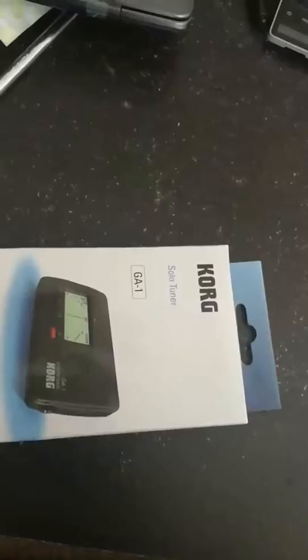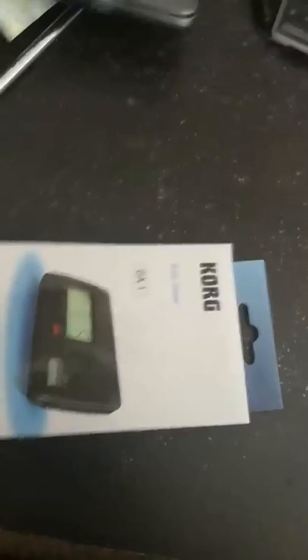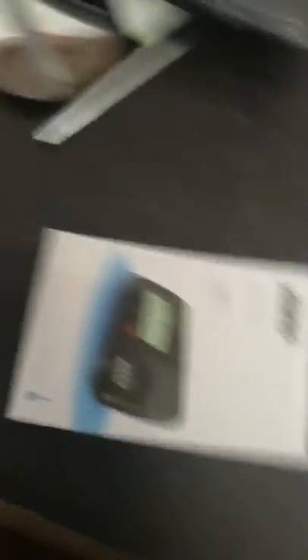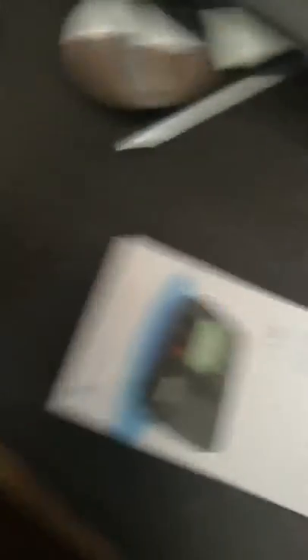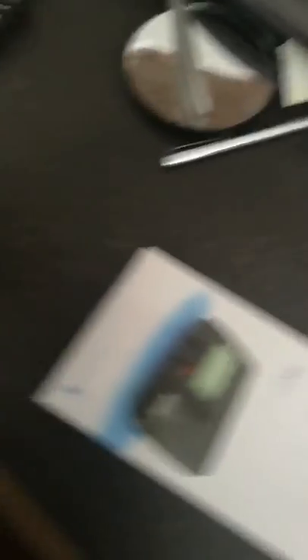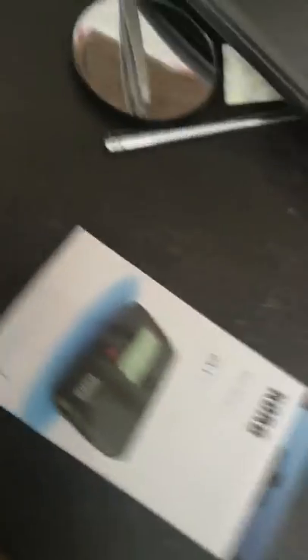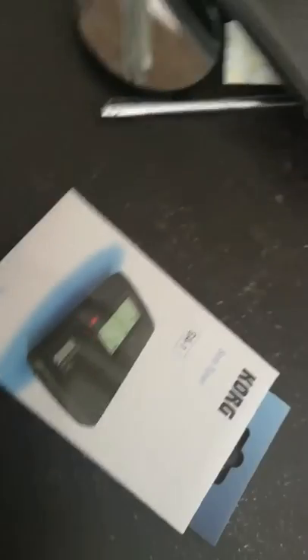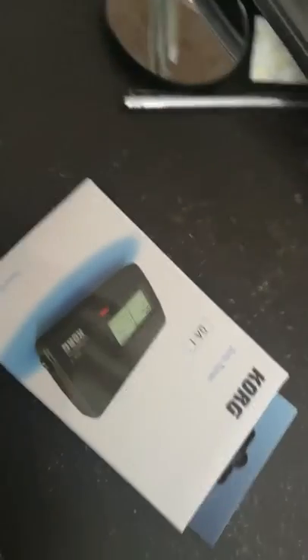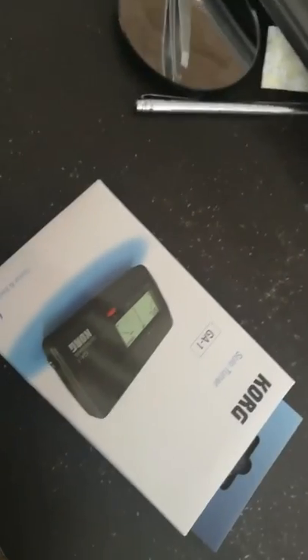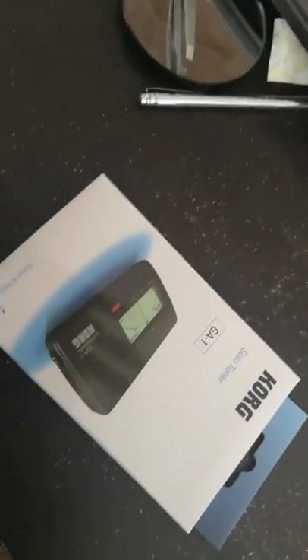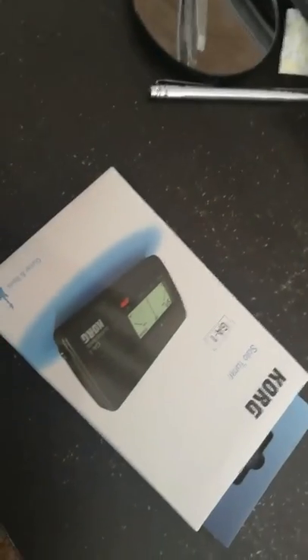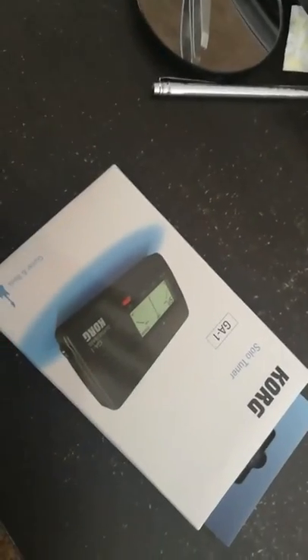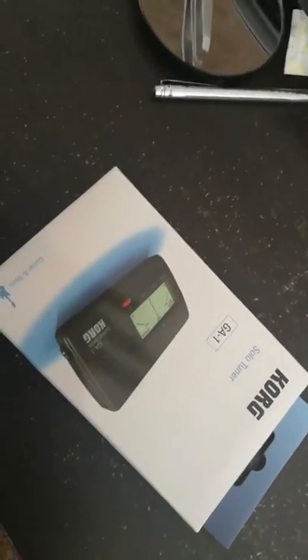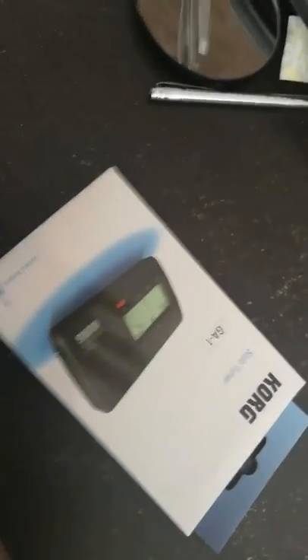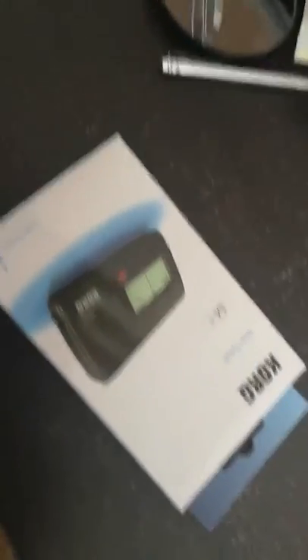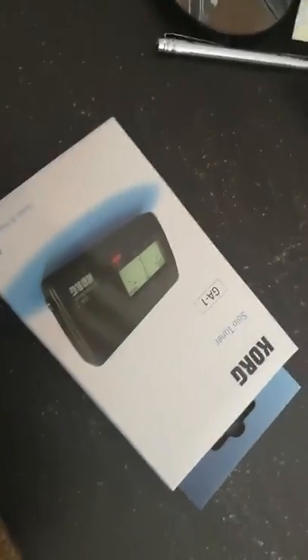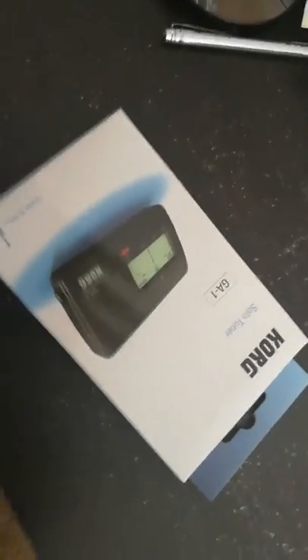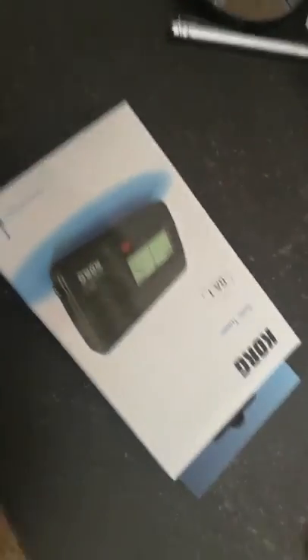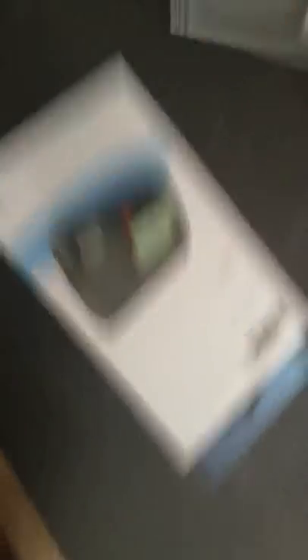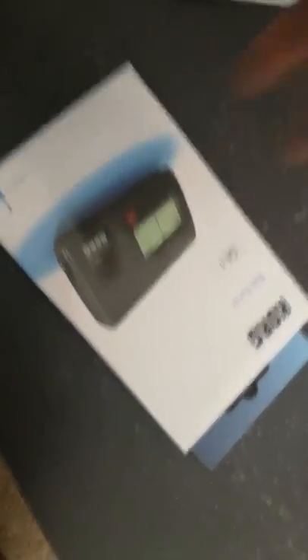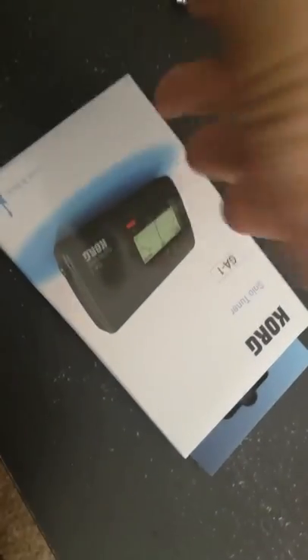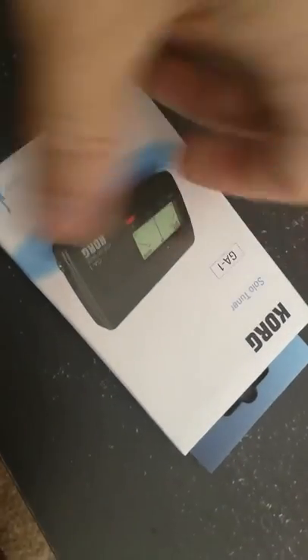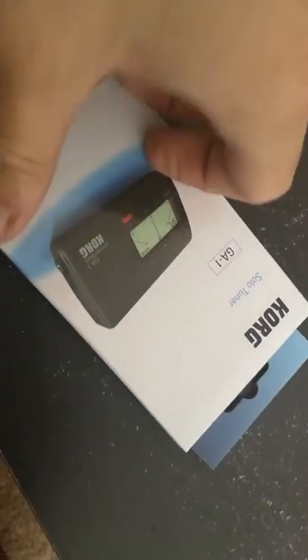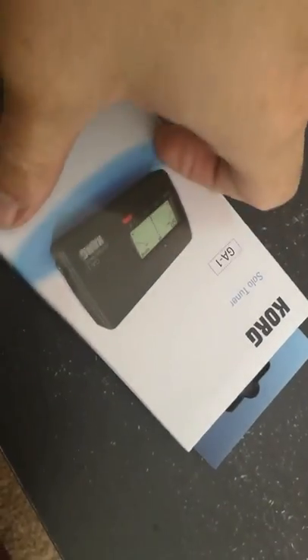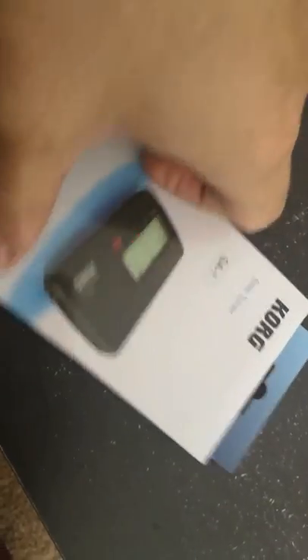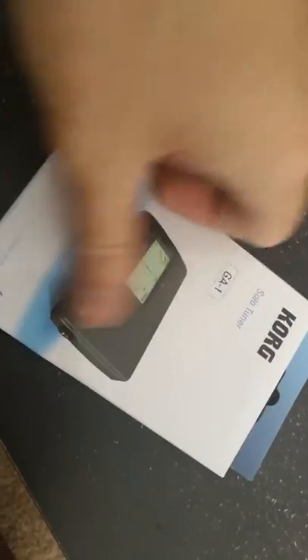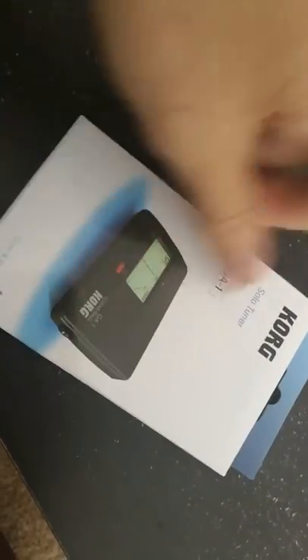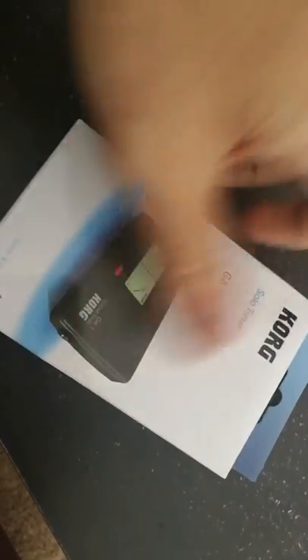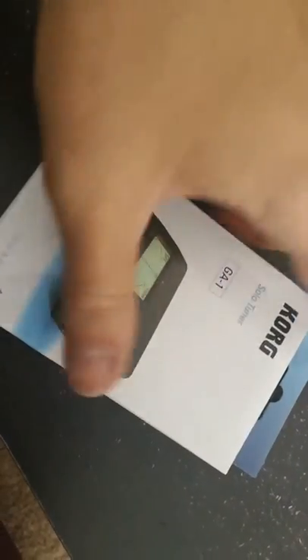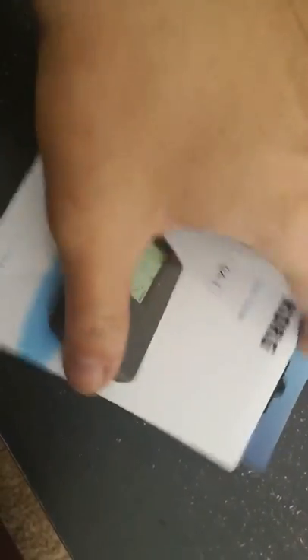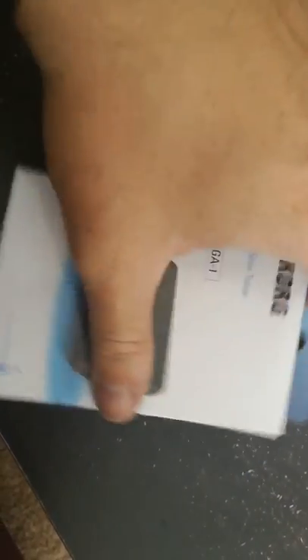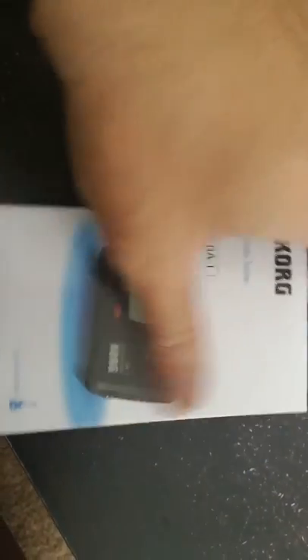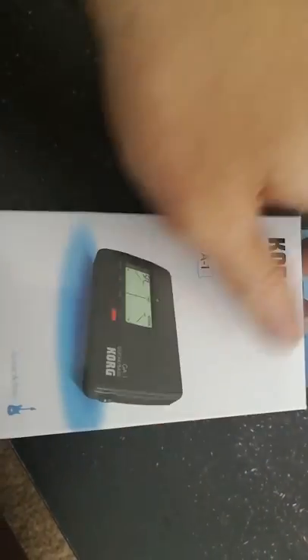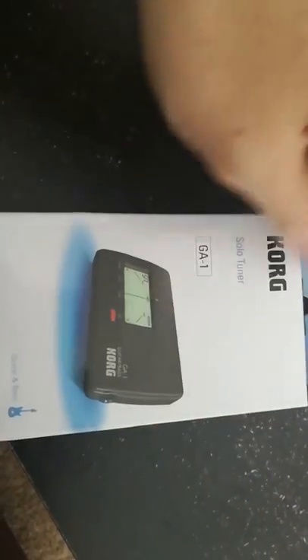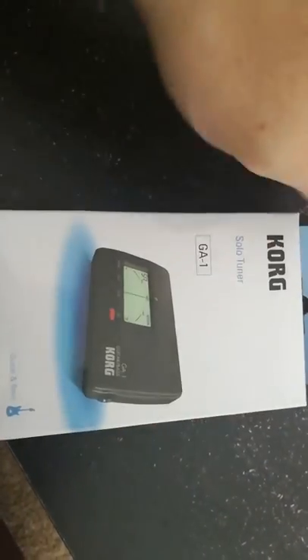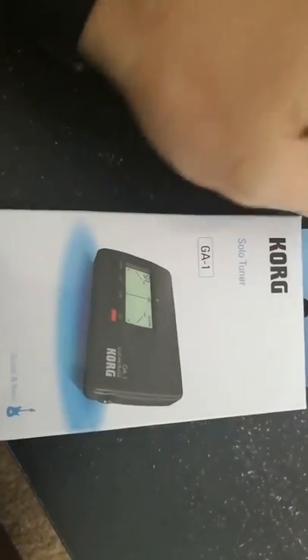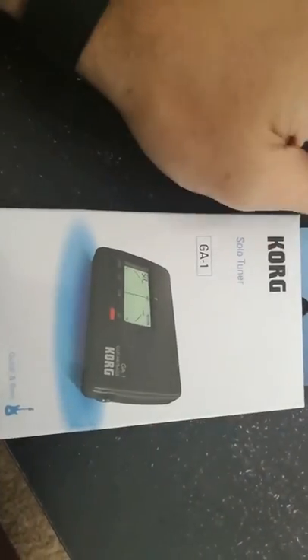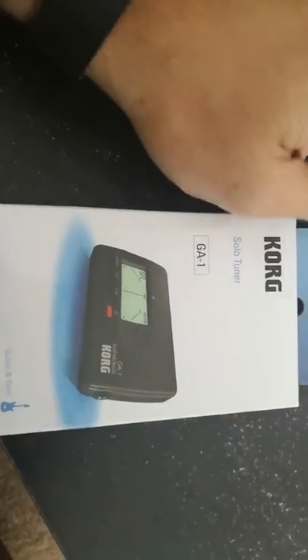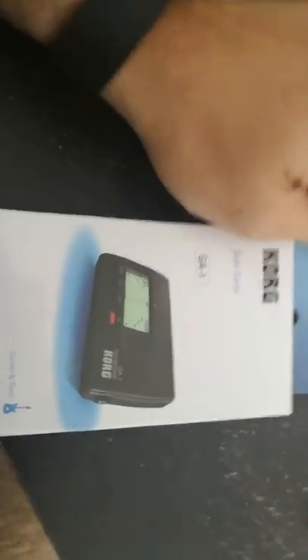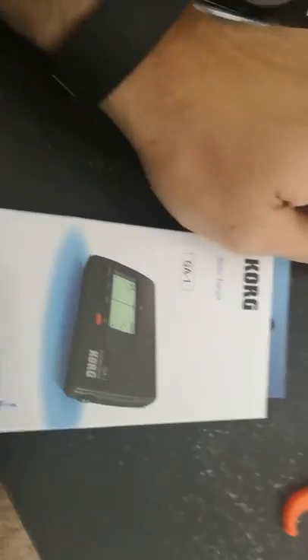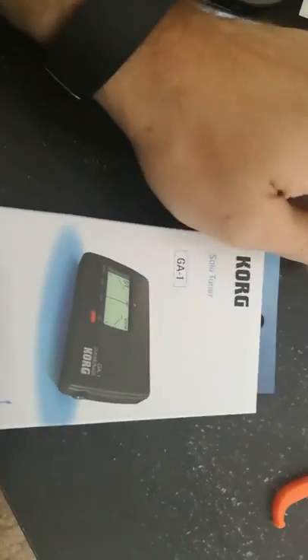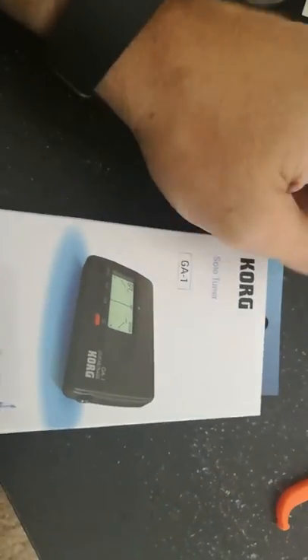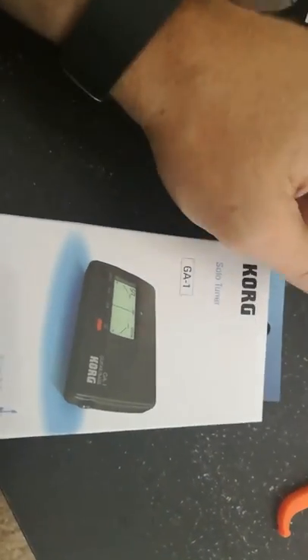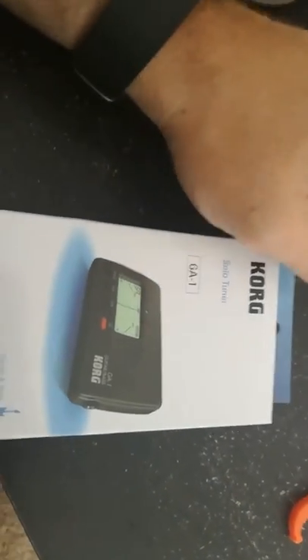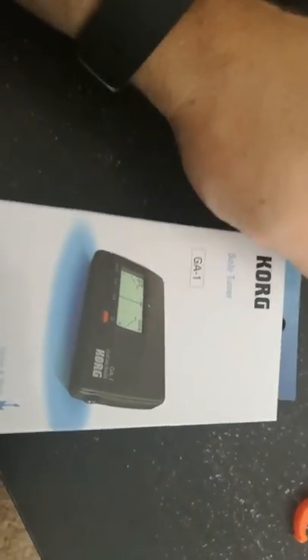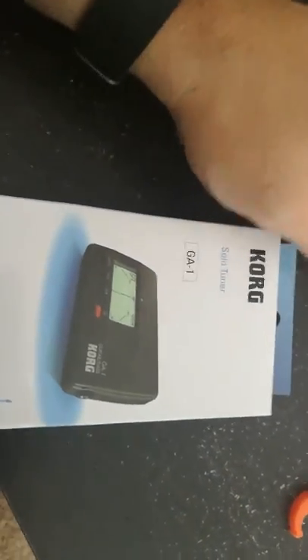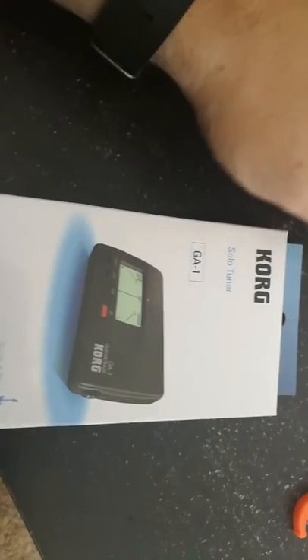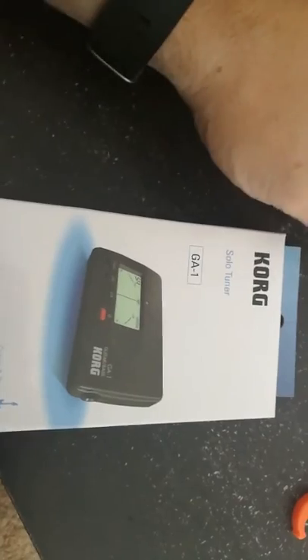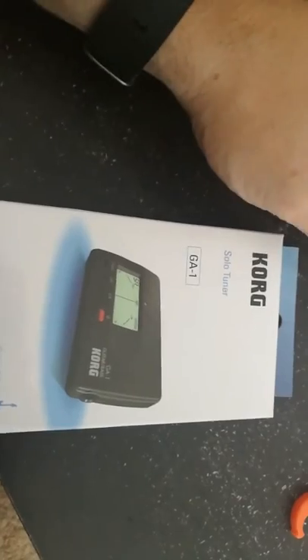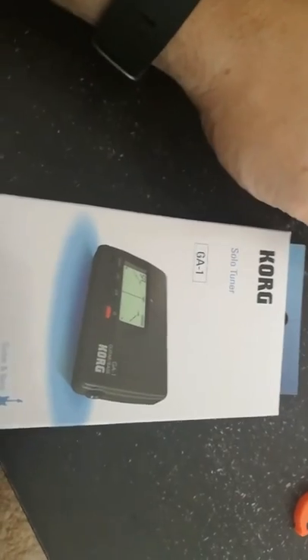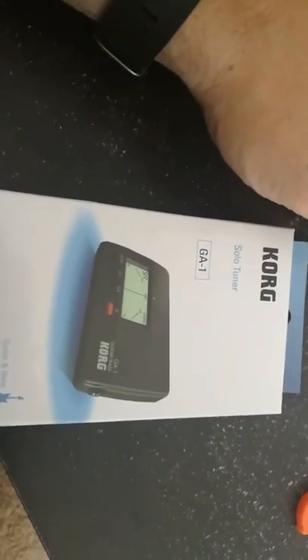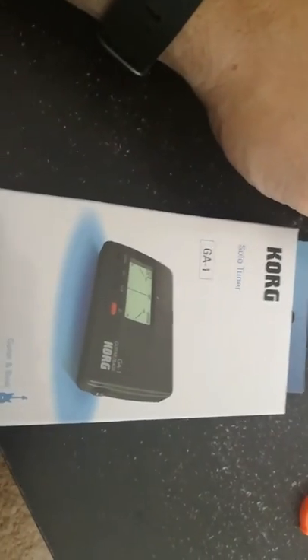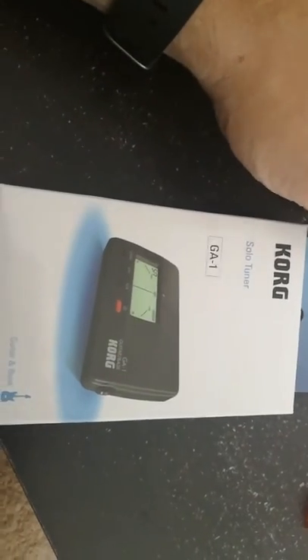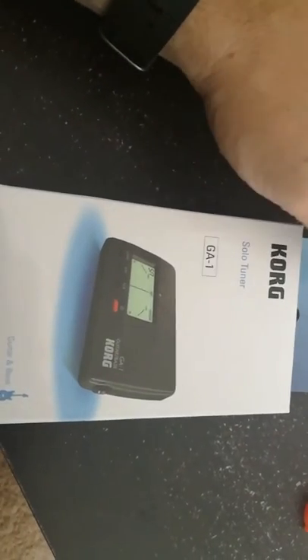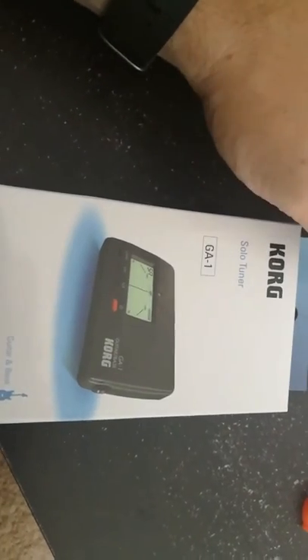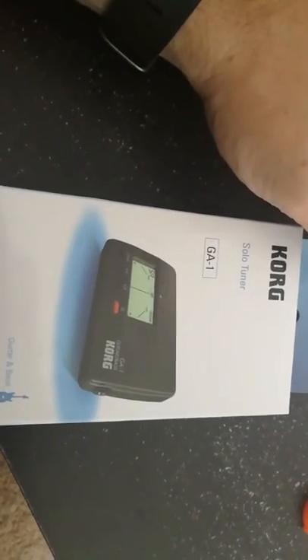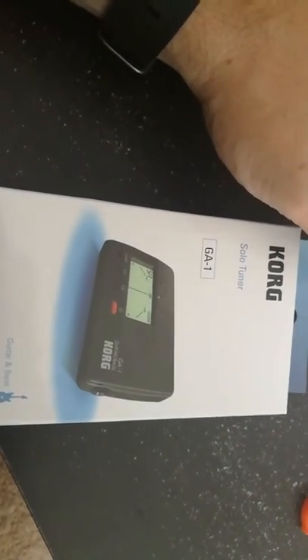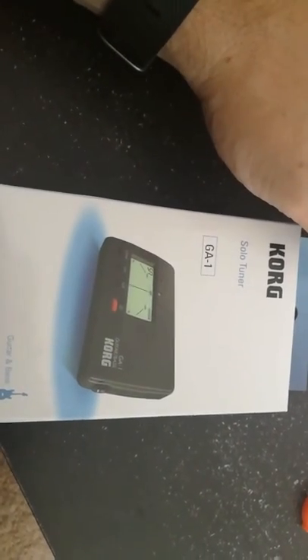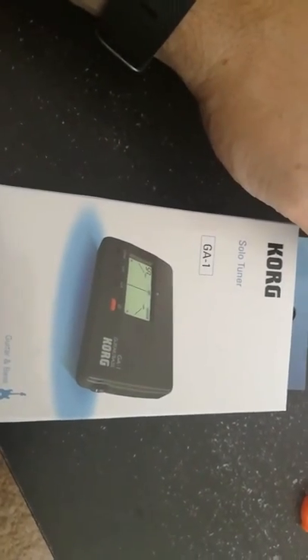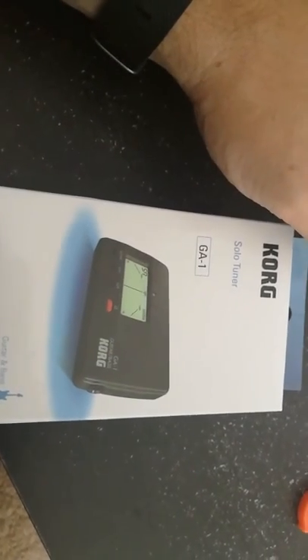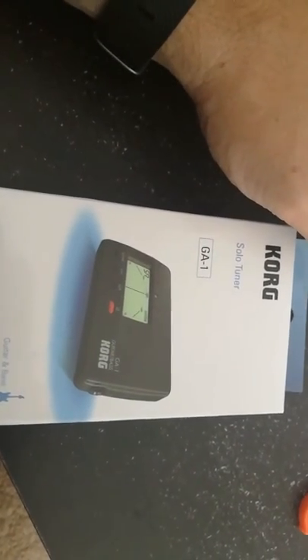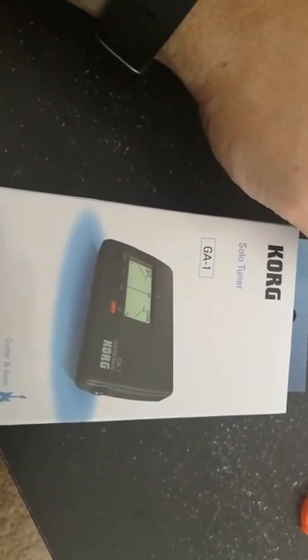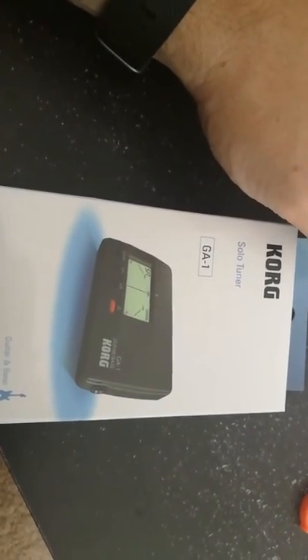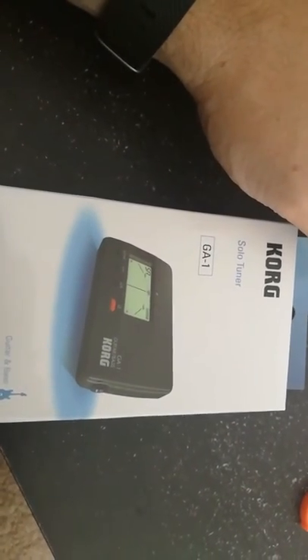Alright YouTube, it's been a while since I've opened anything. I just got a new tuner. I'm finally going to pick up my guitar.